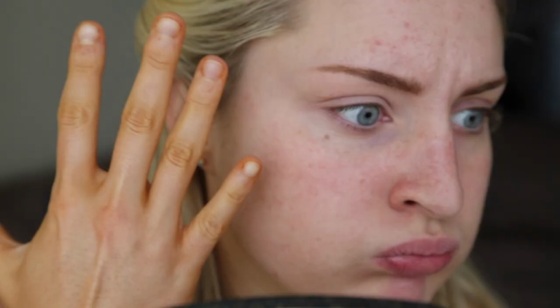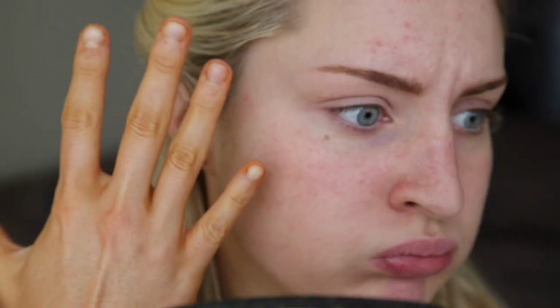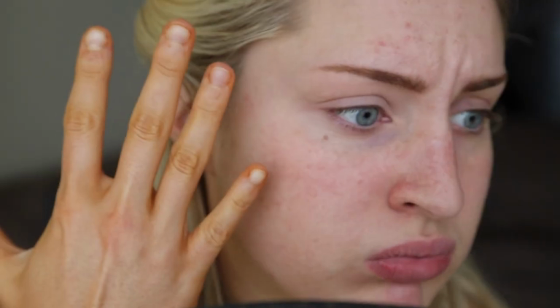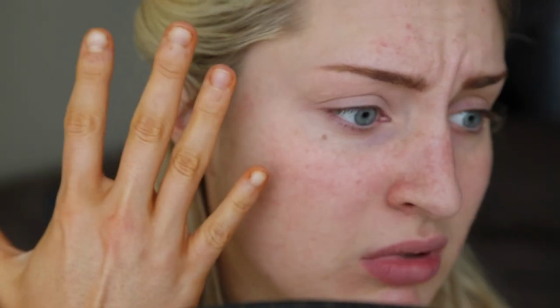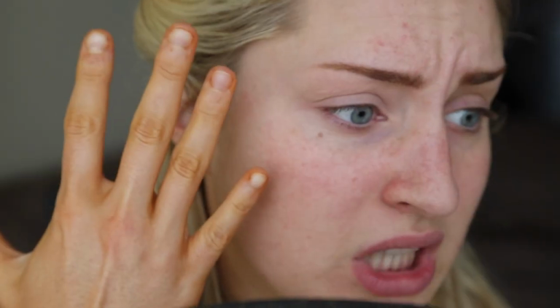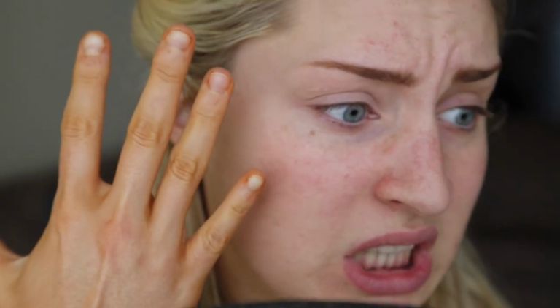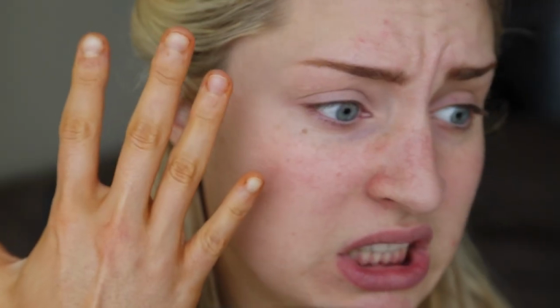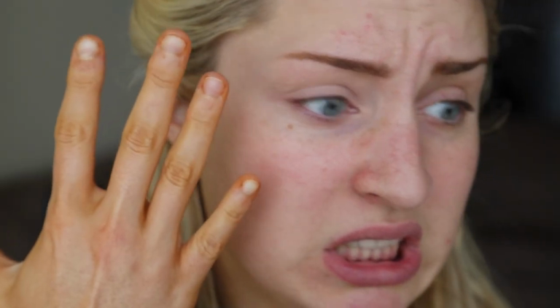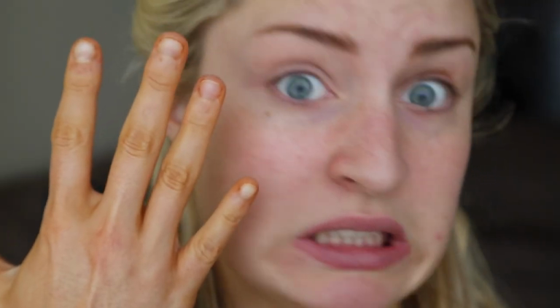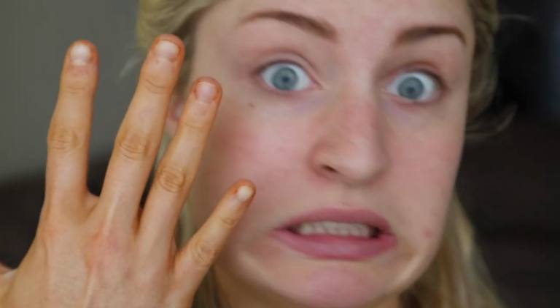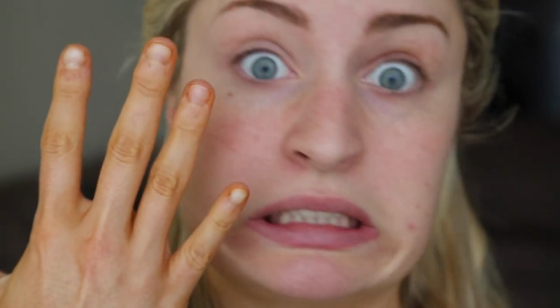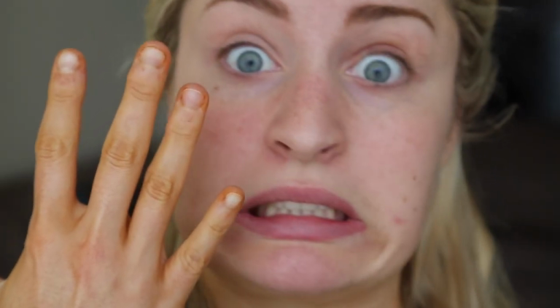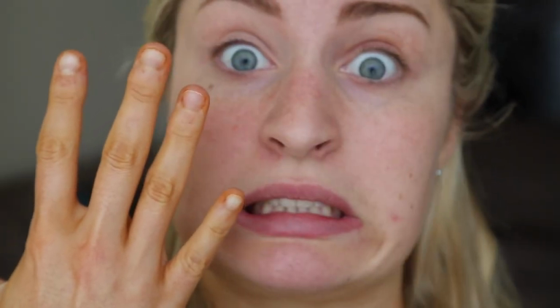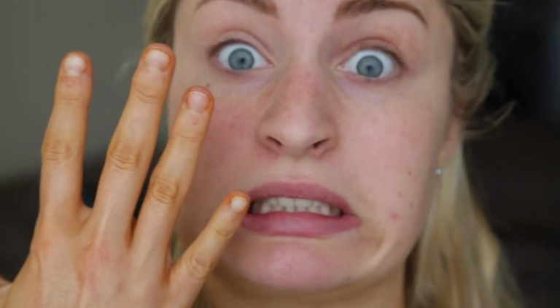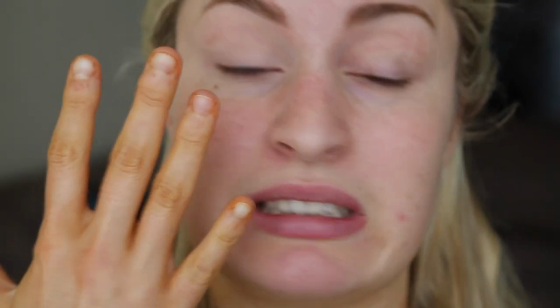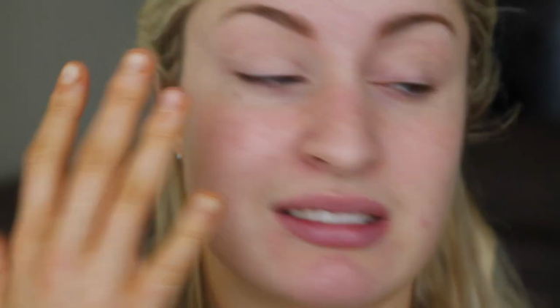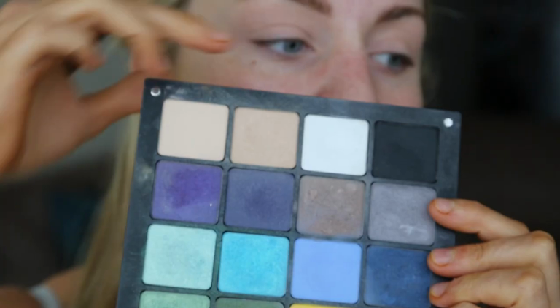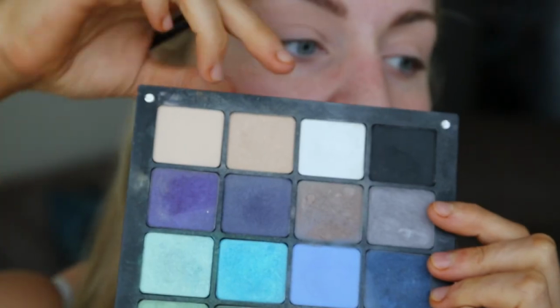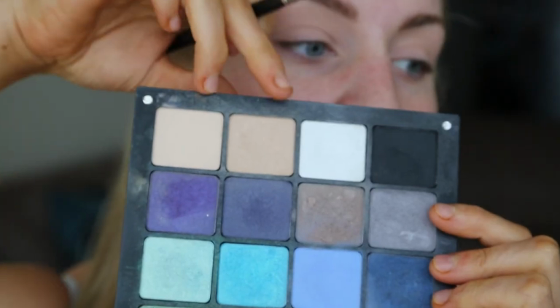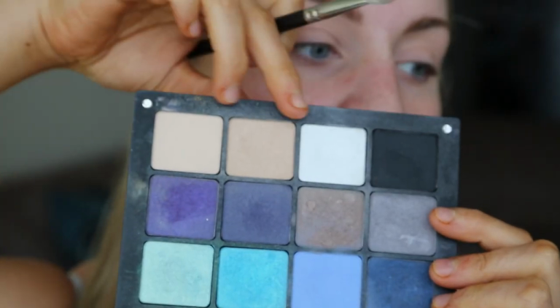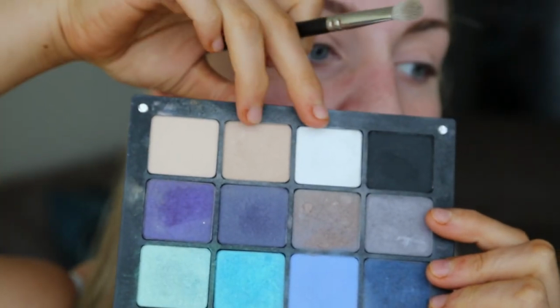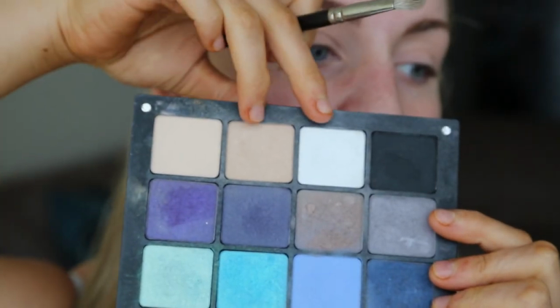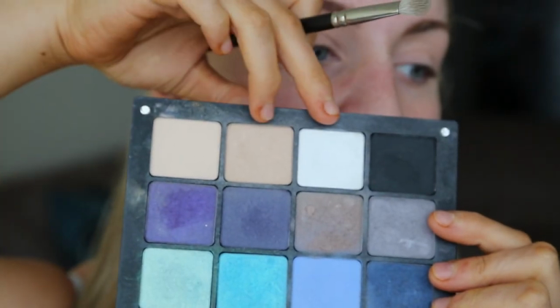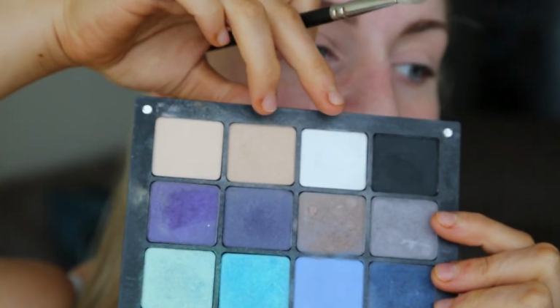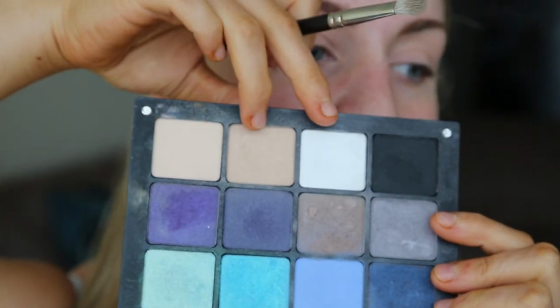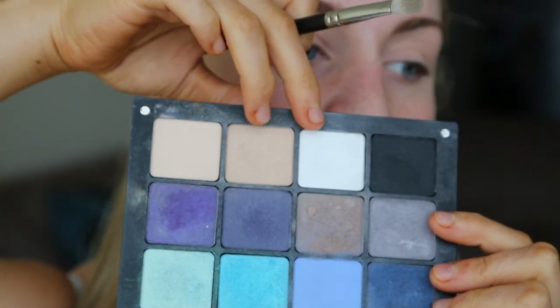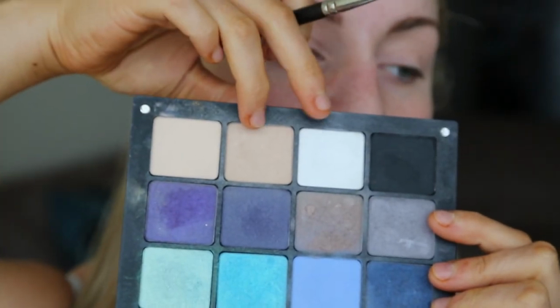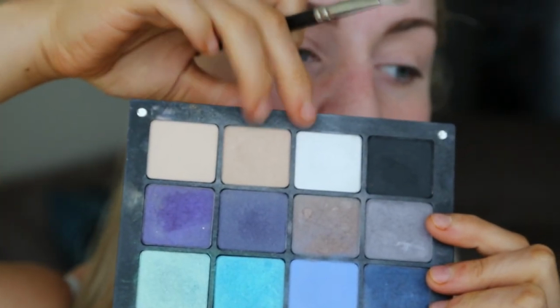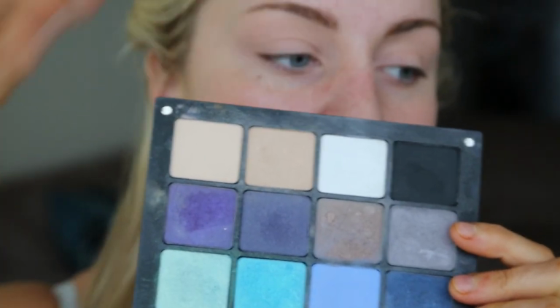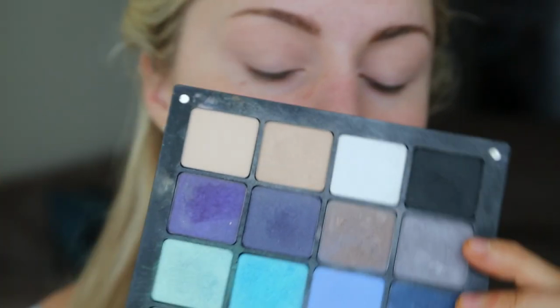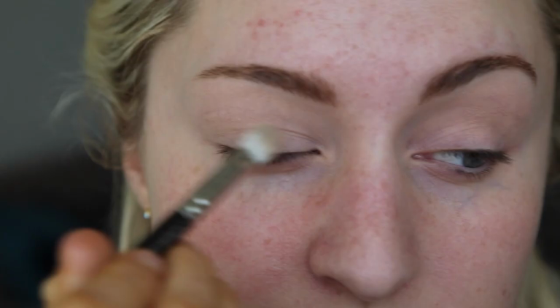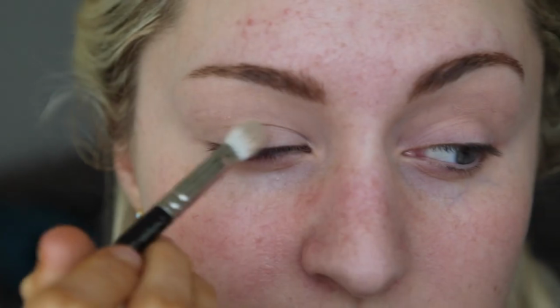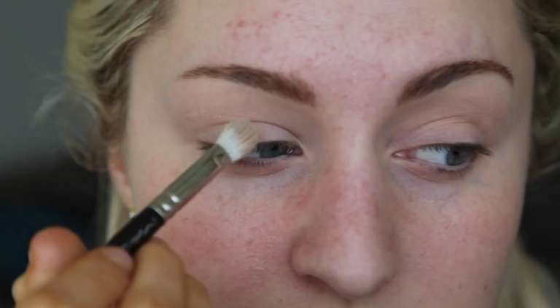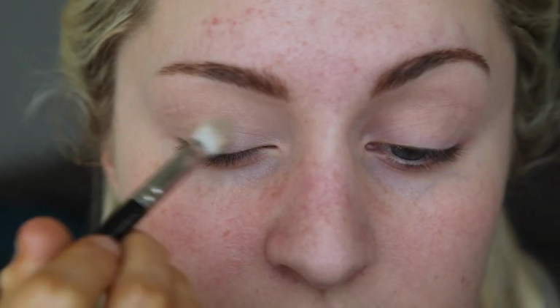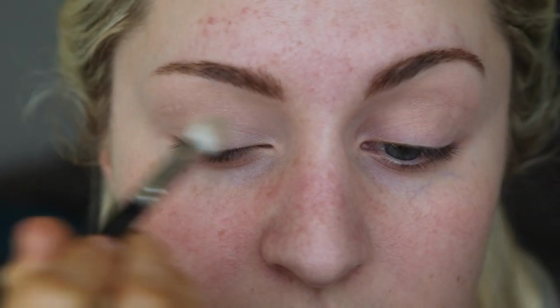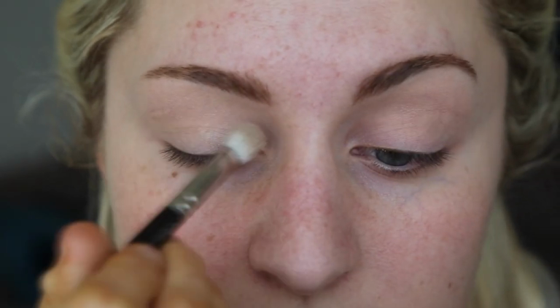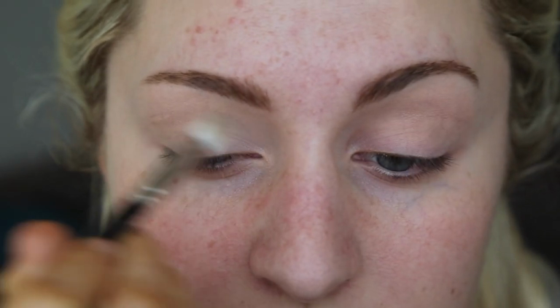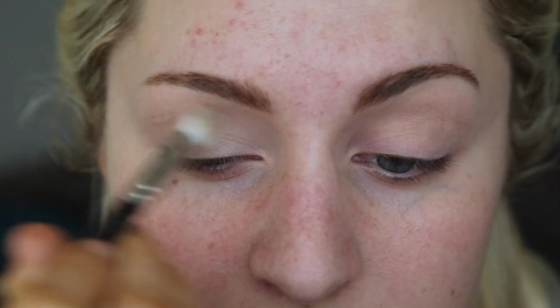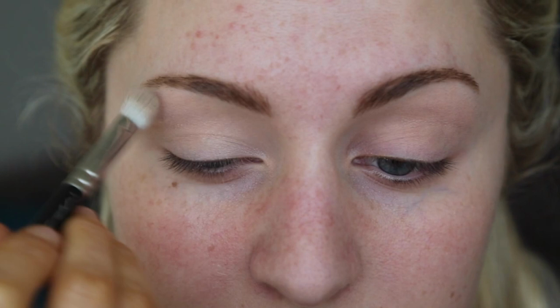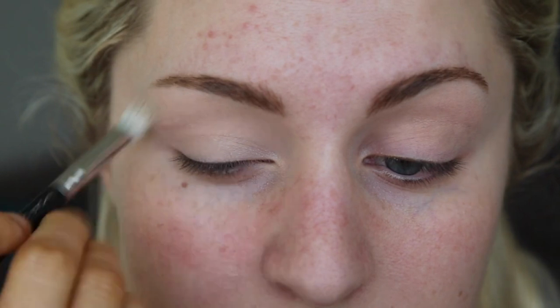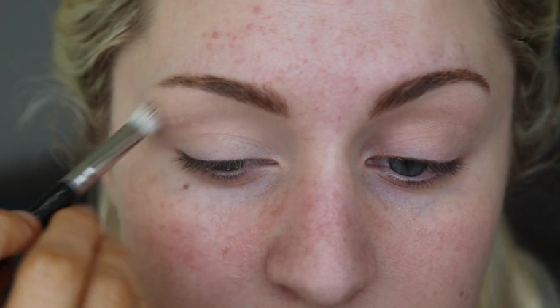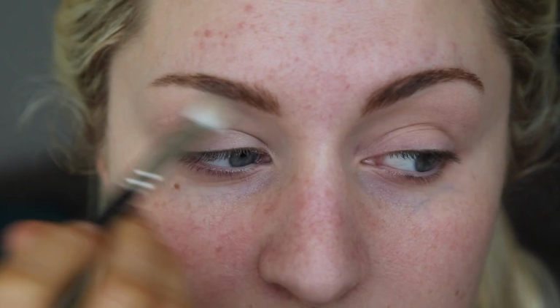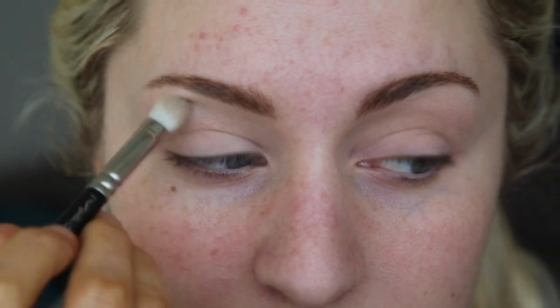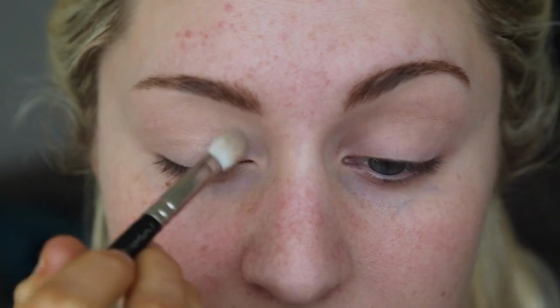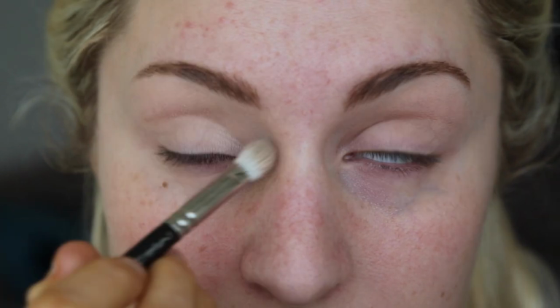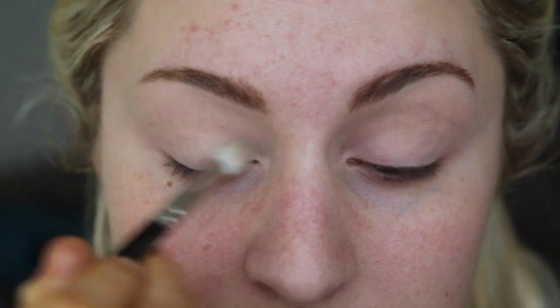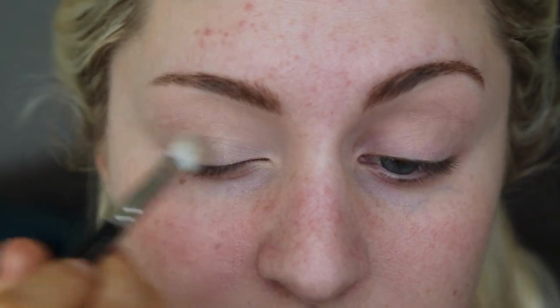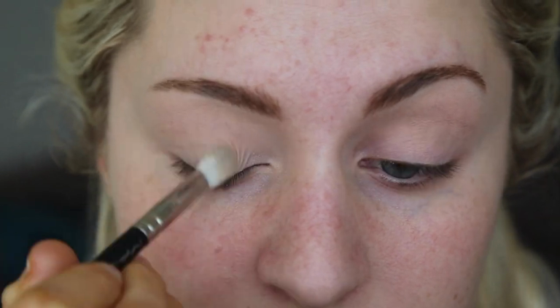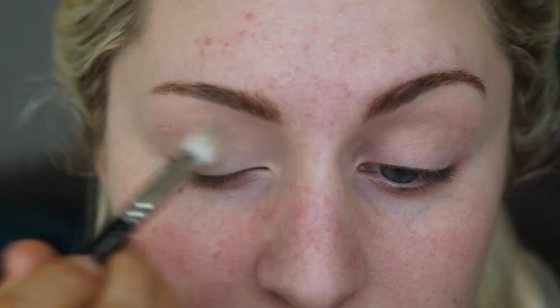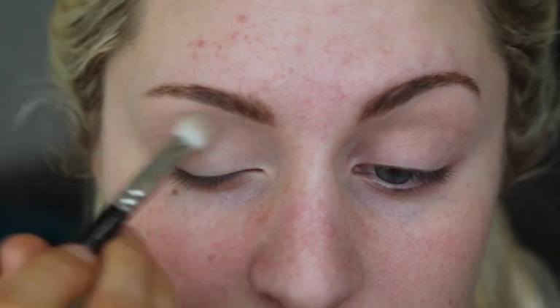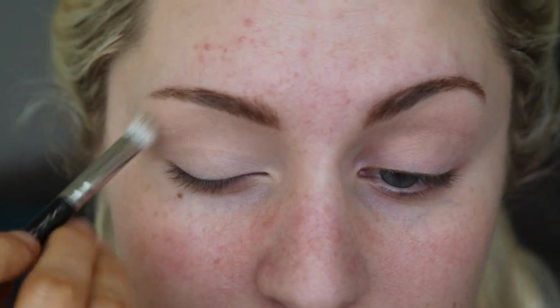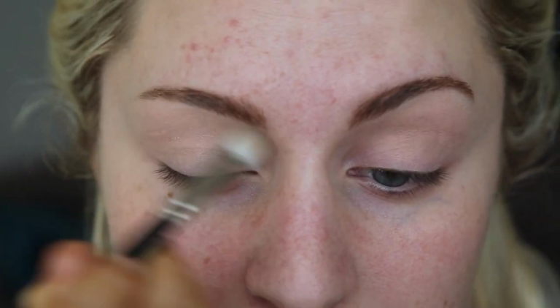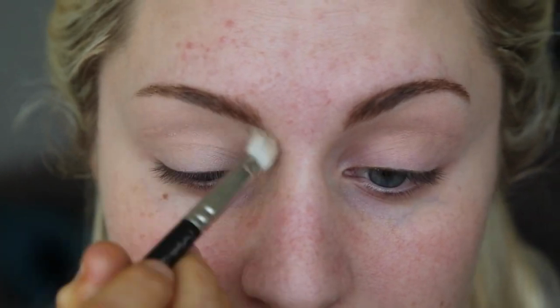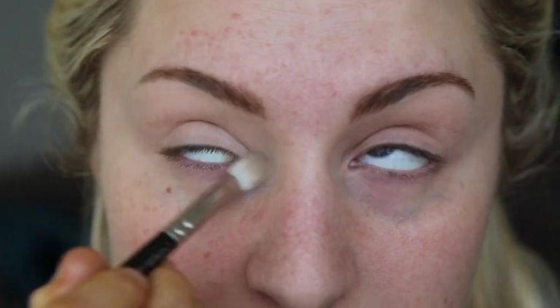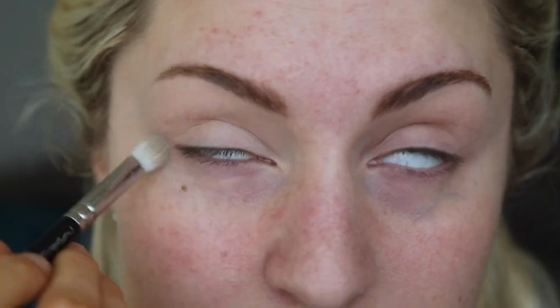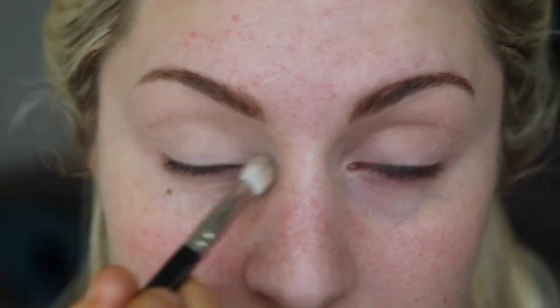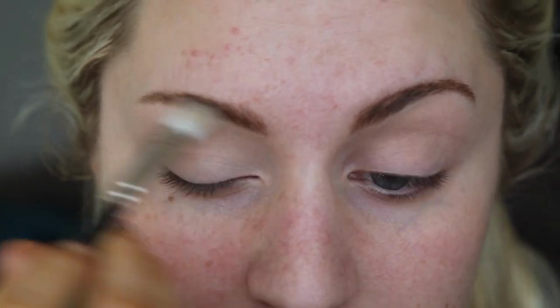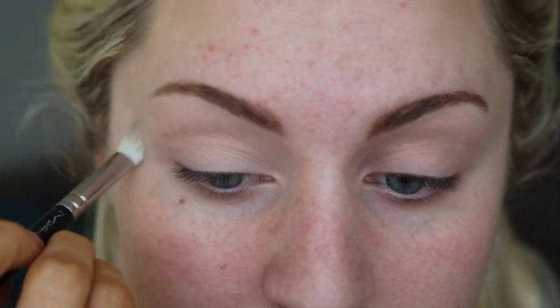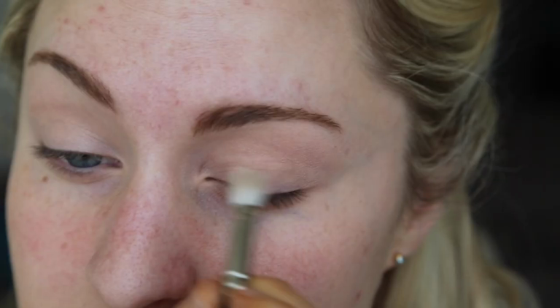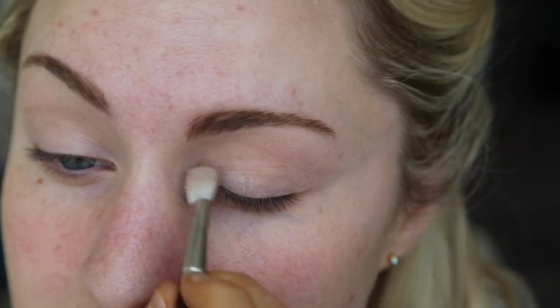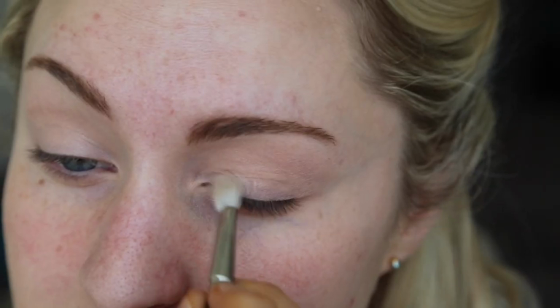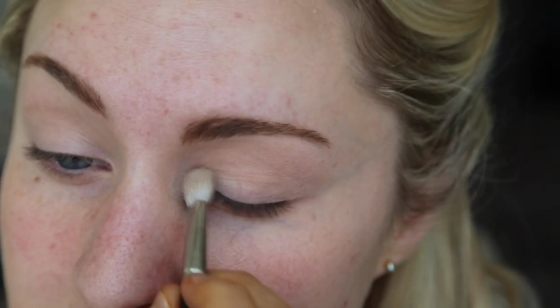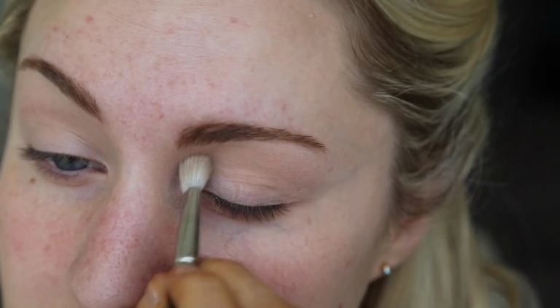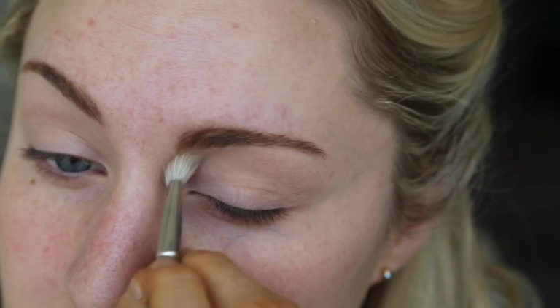Woah! I'm orange! I'm taking Egg Shell and the White Shimmer by Inglot and just applying that all over my eye.